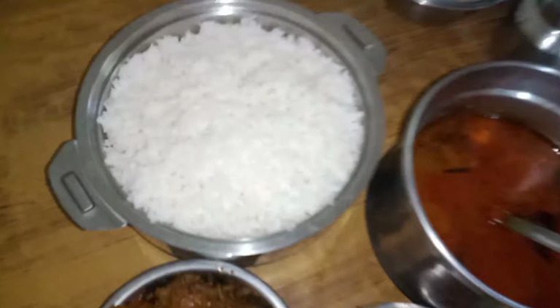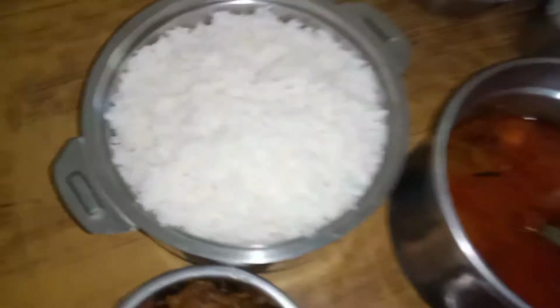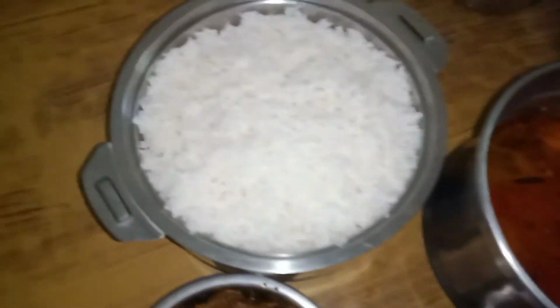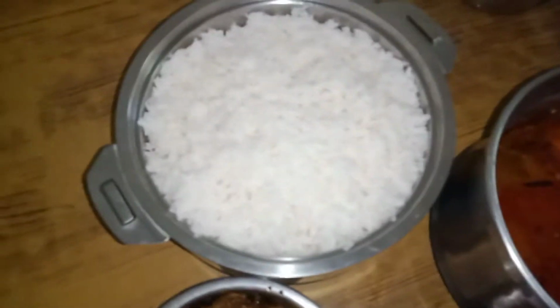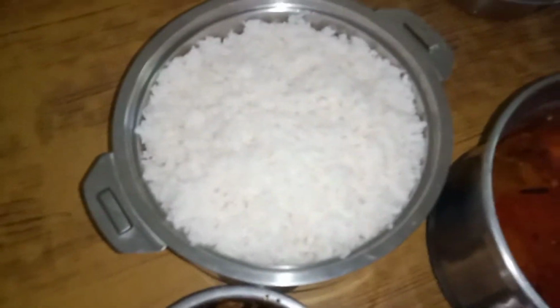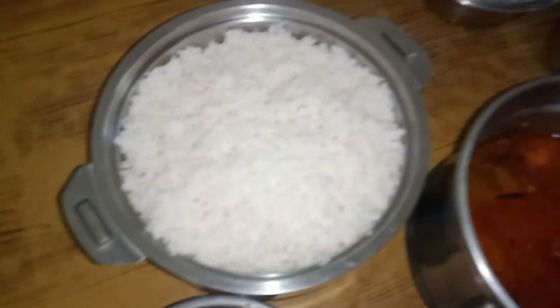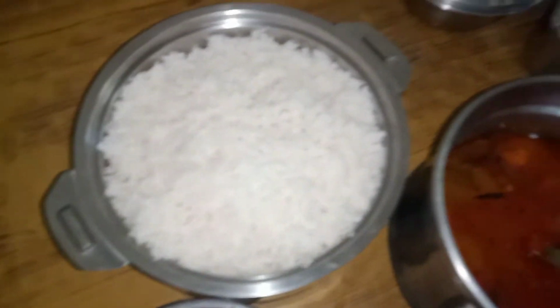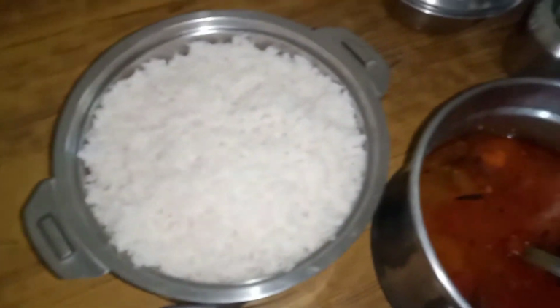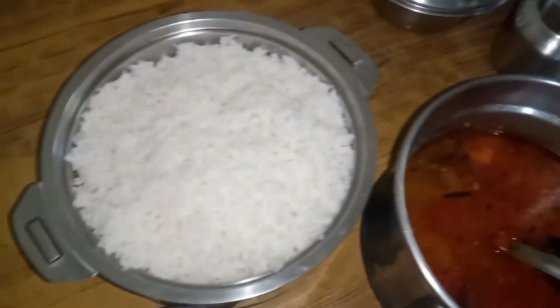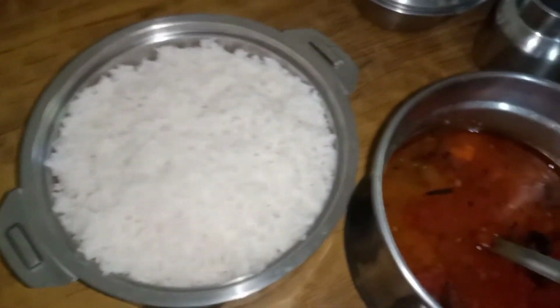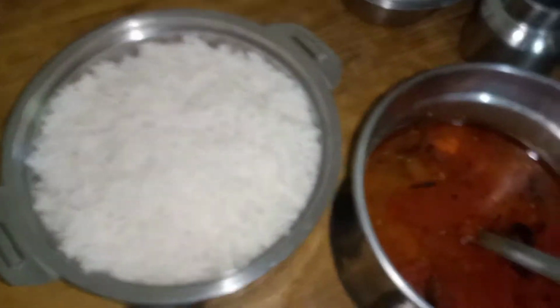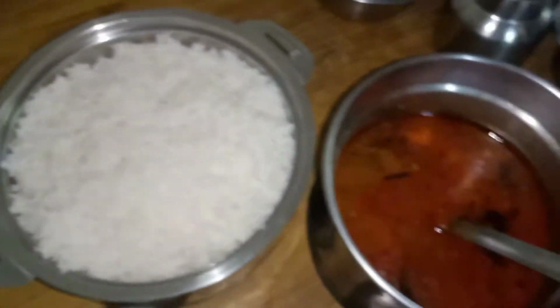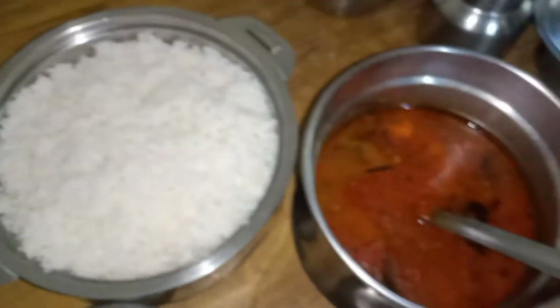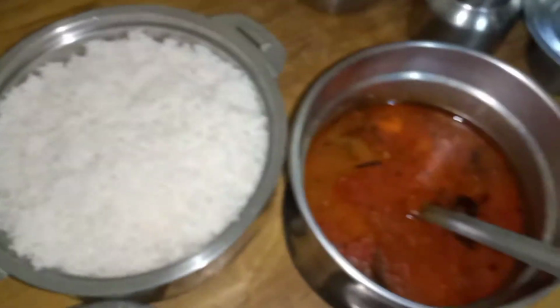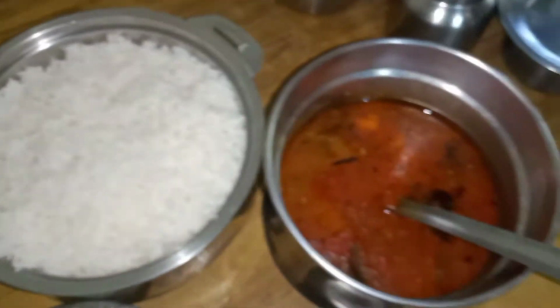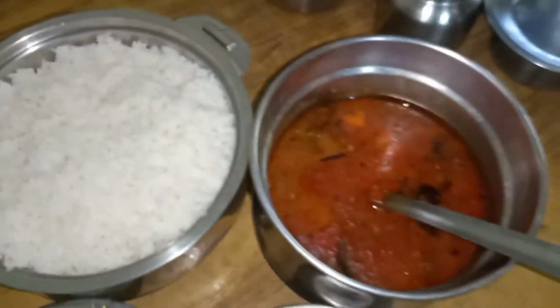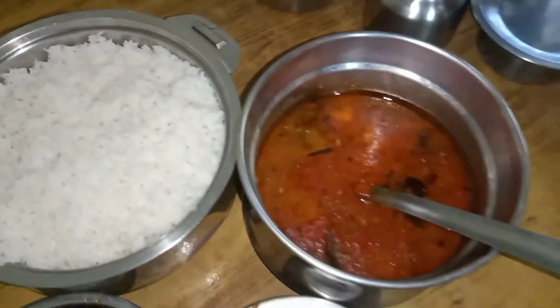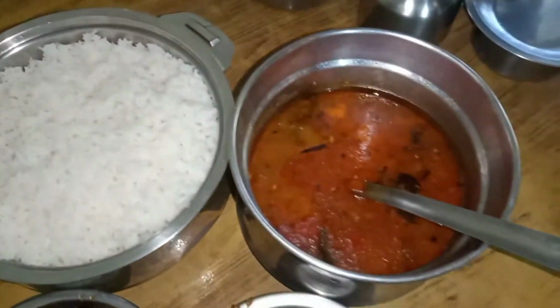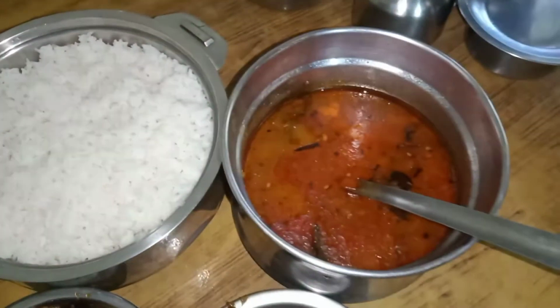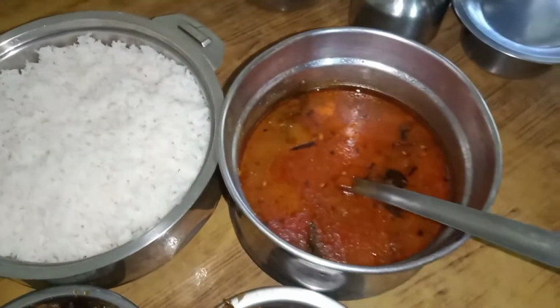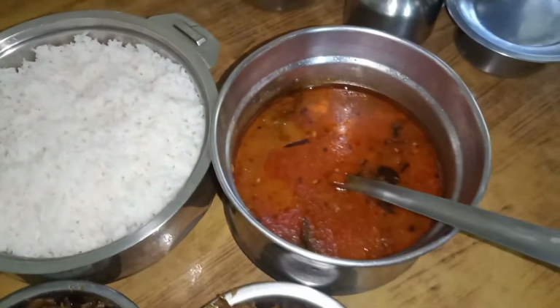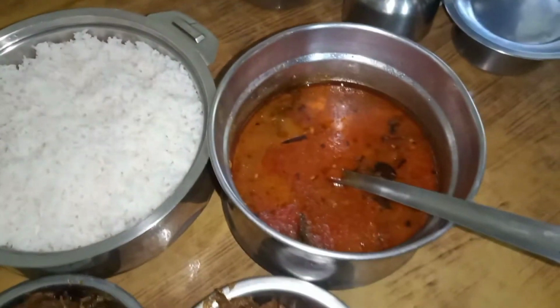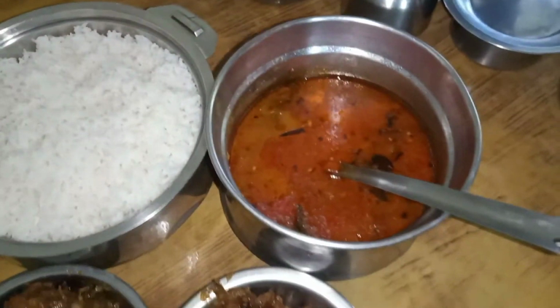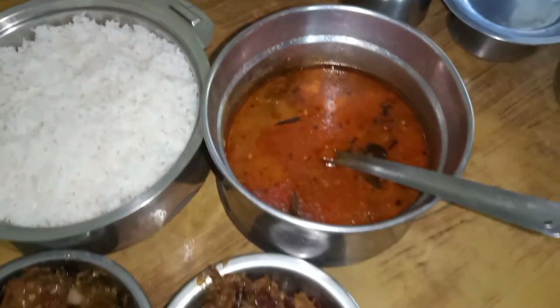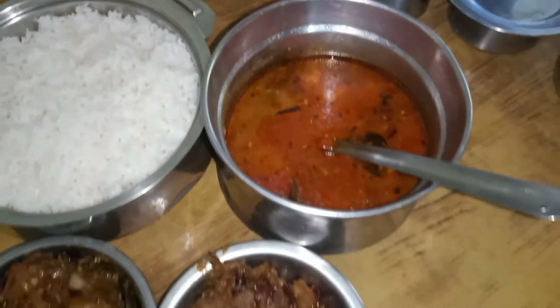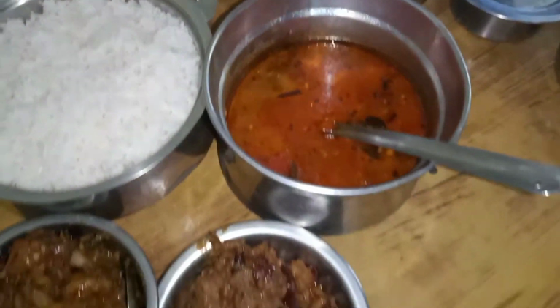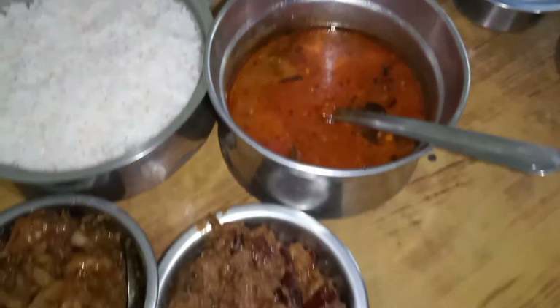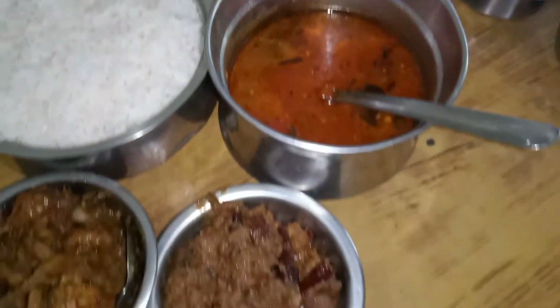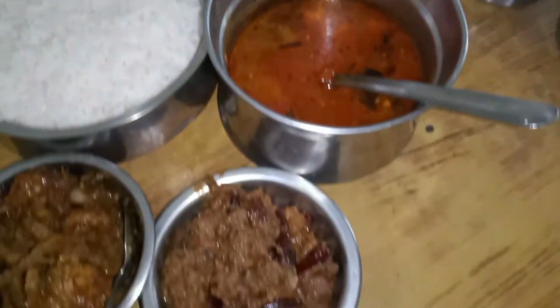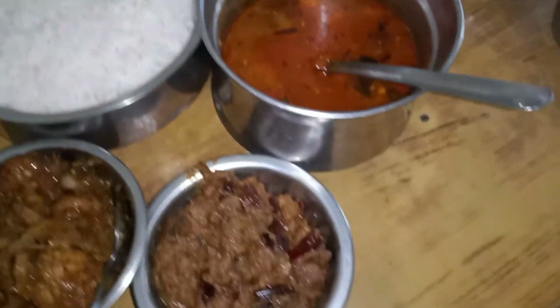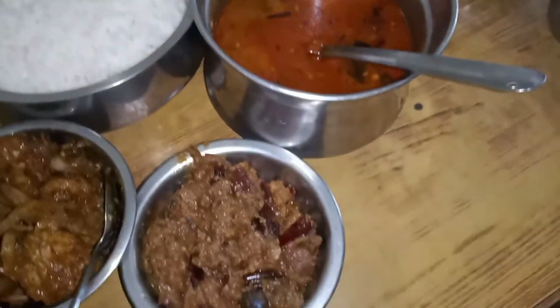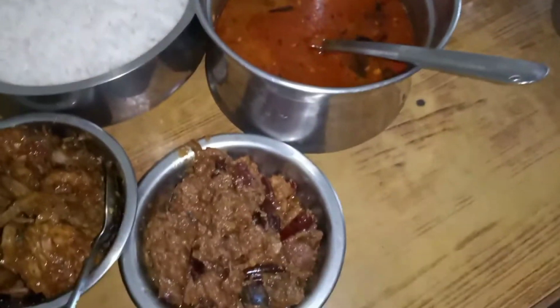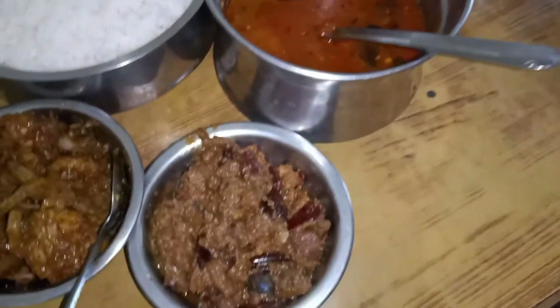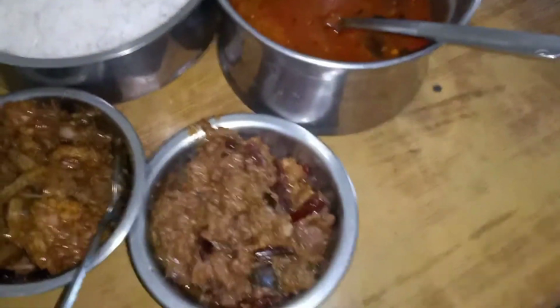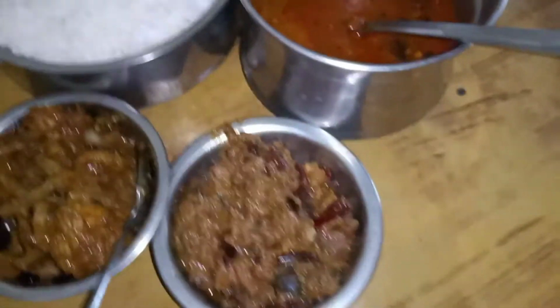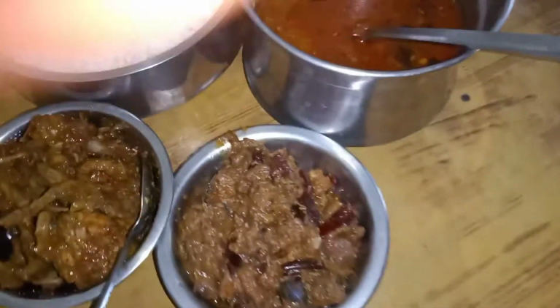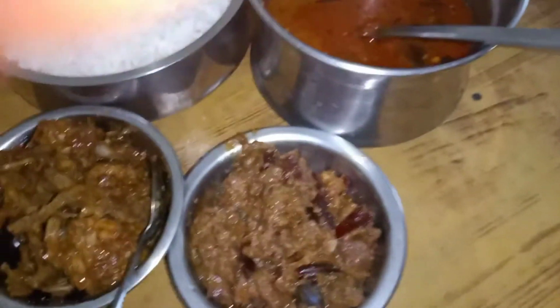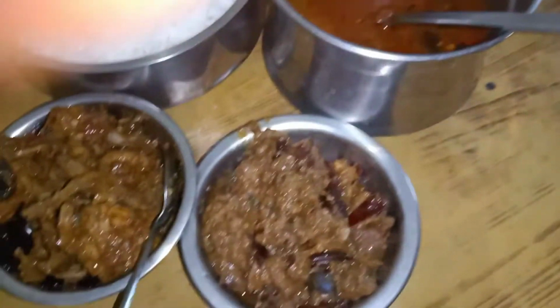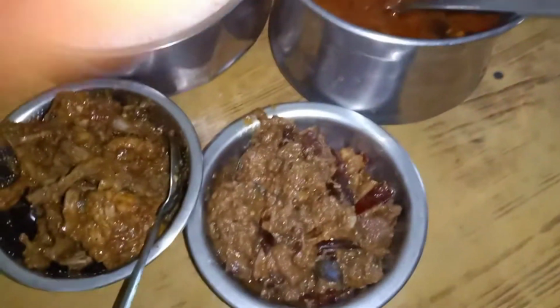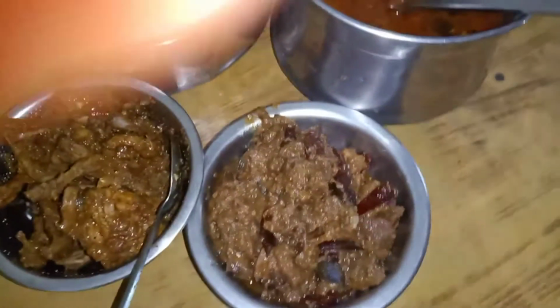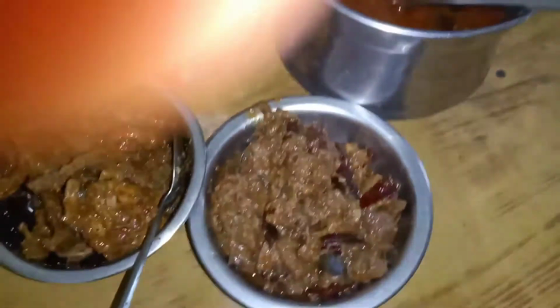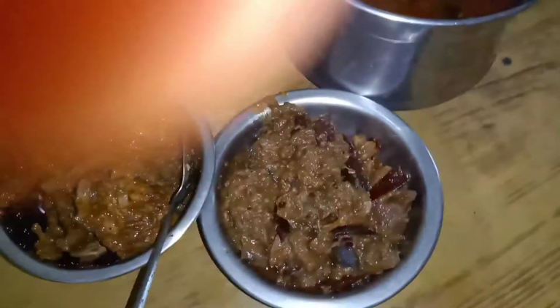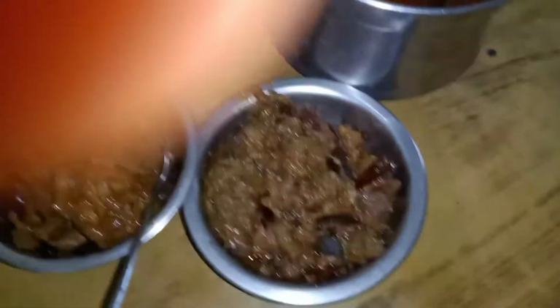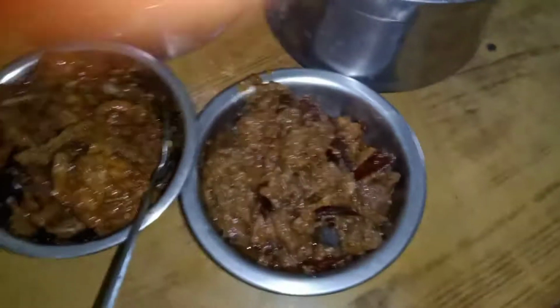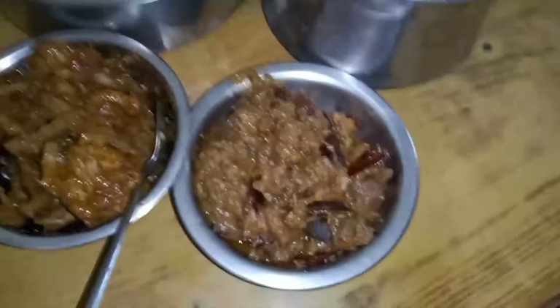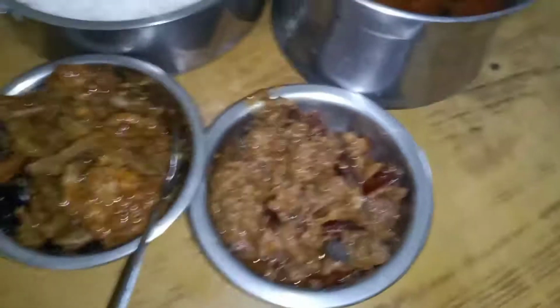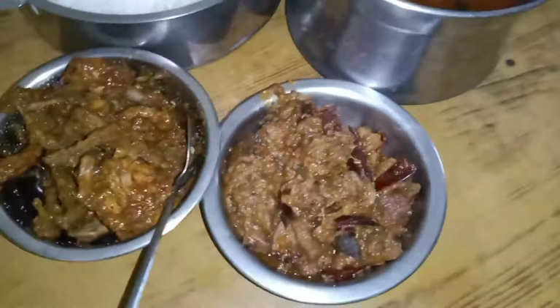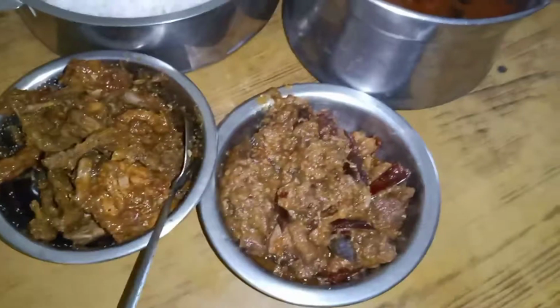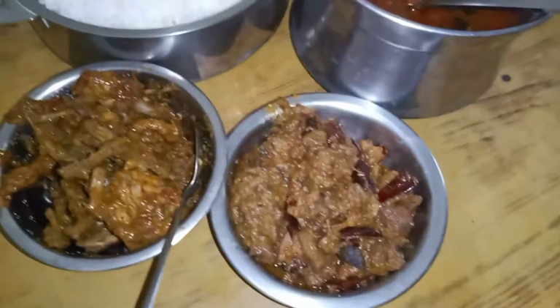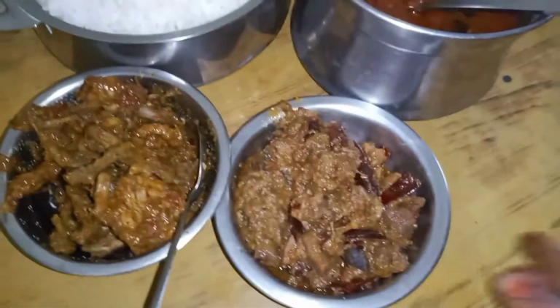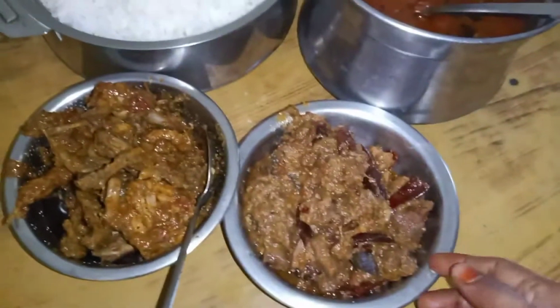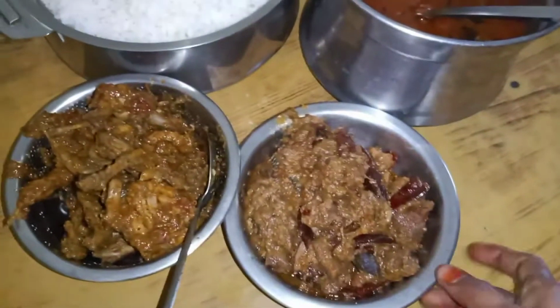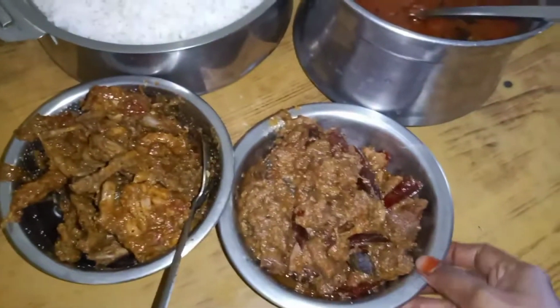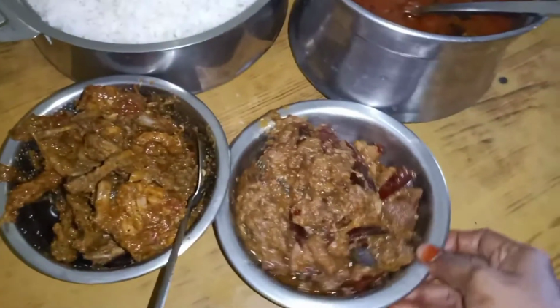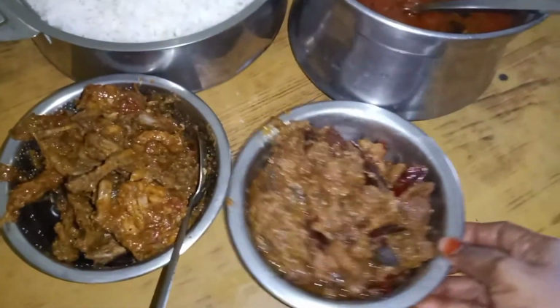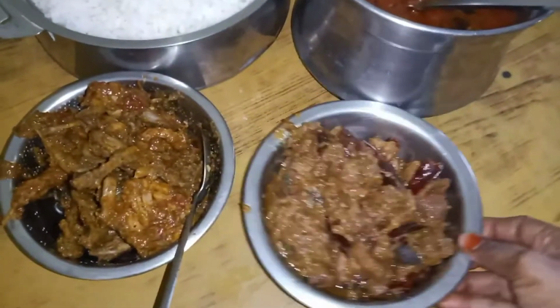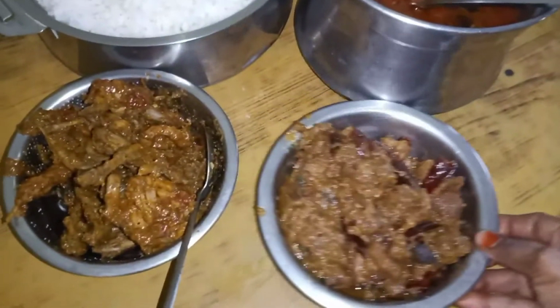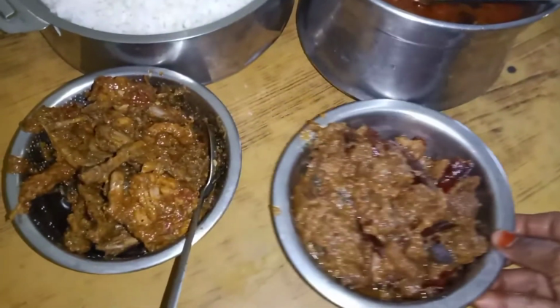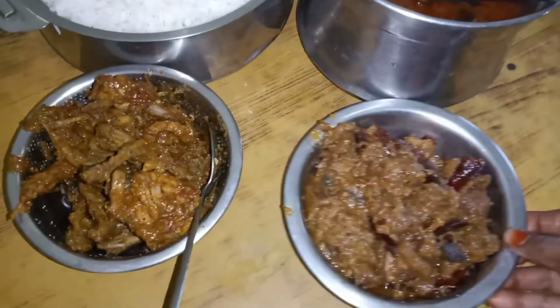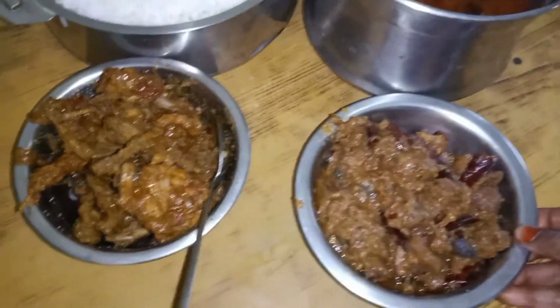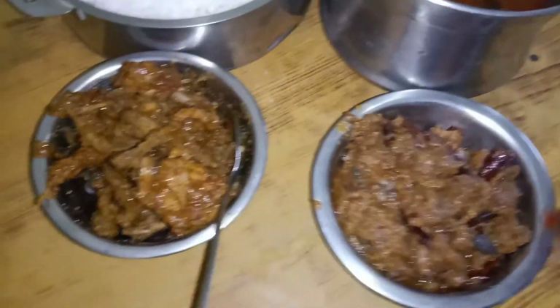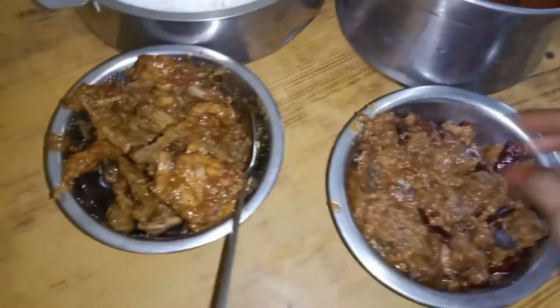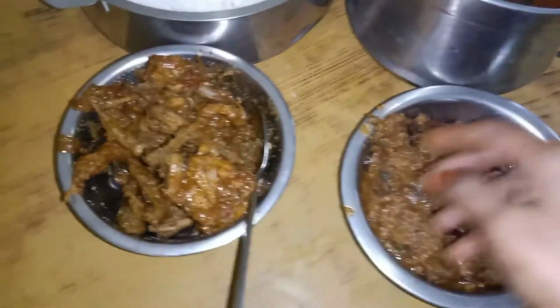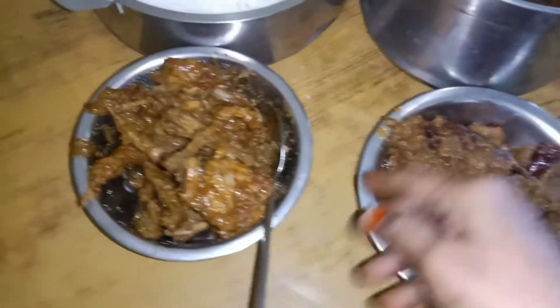Hi friends! I'm going to cook lunch. I'll cook it as well.